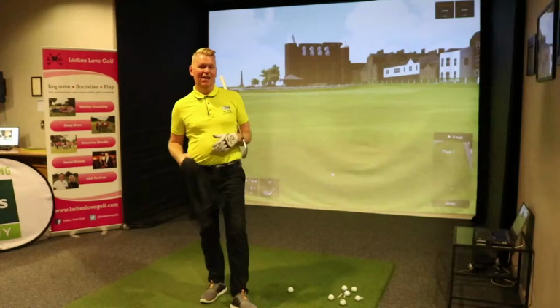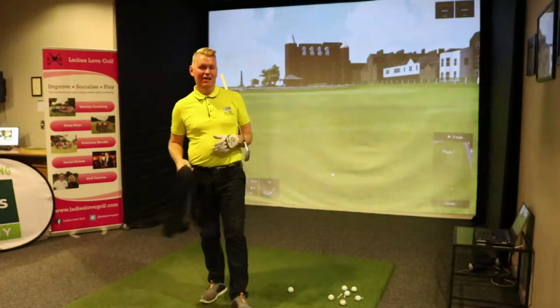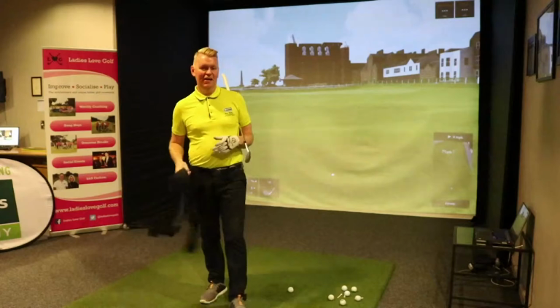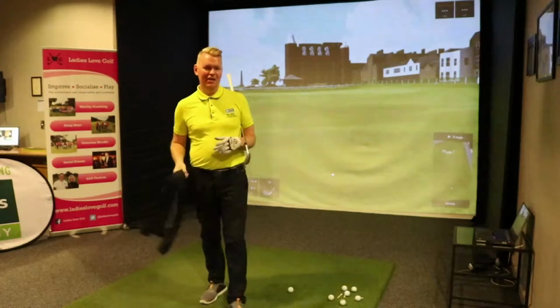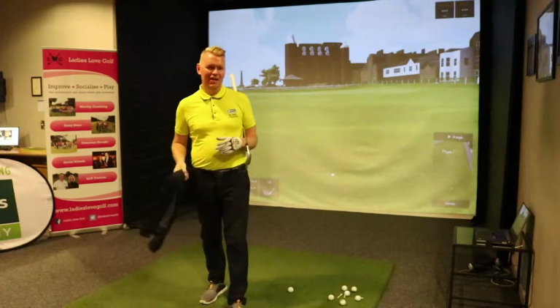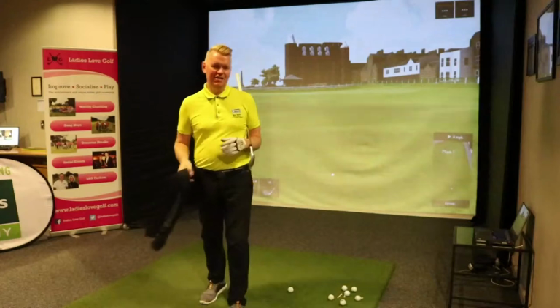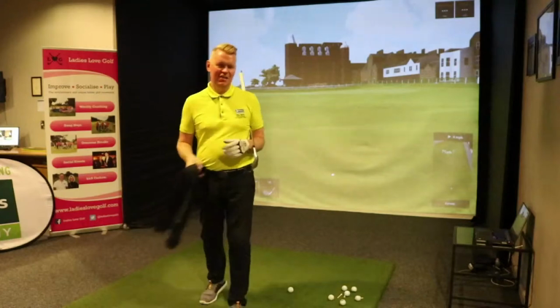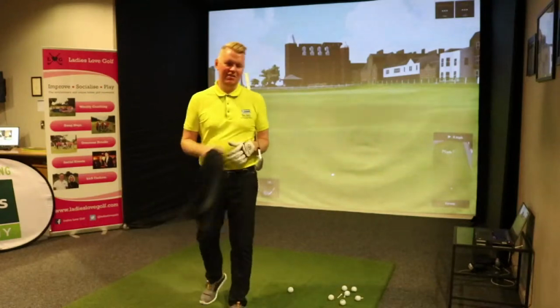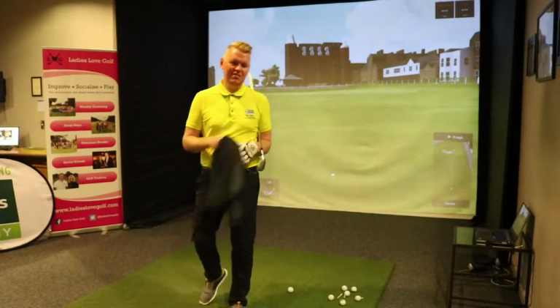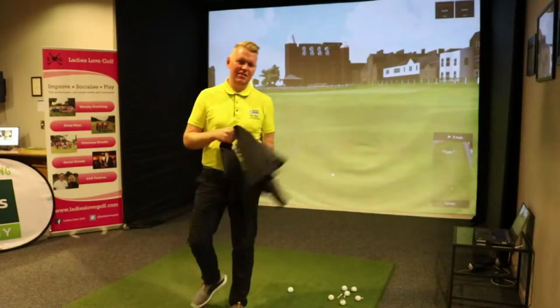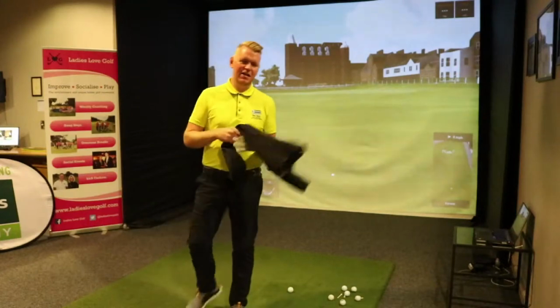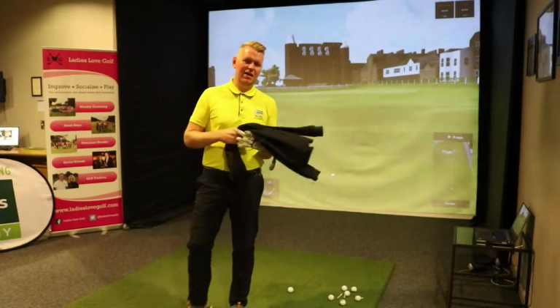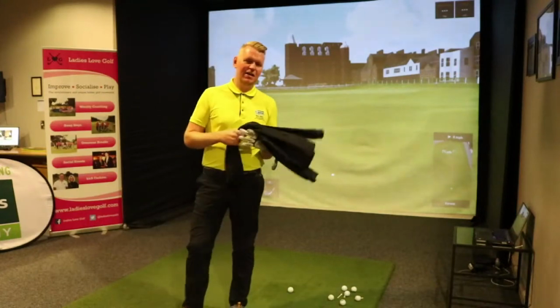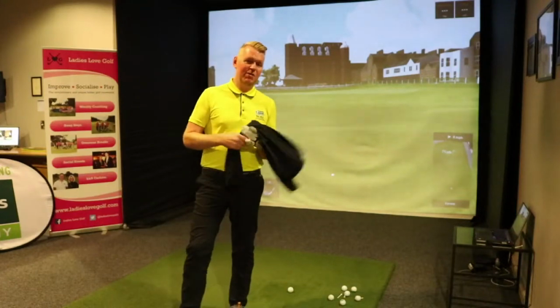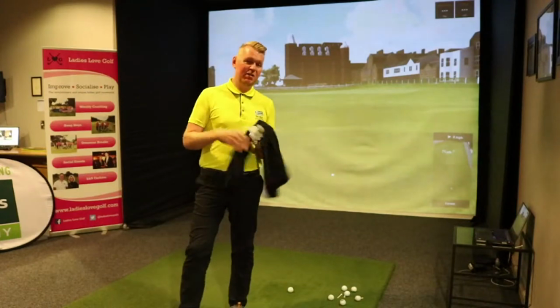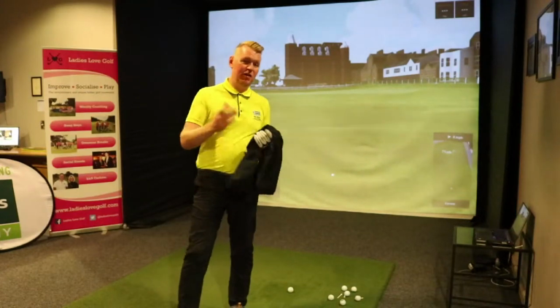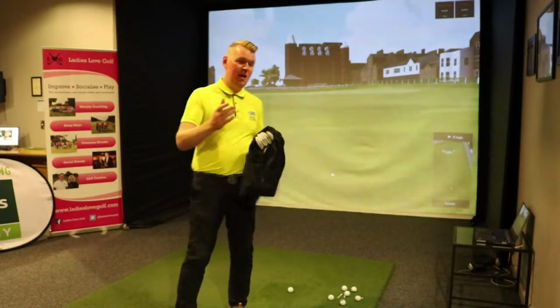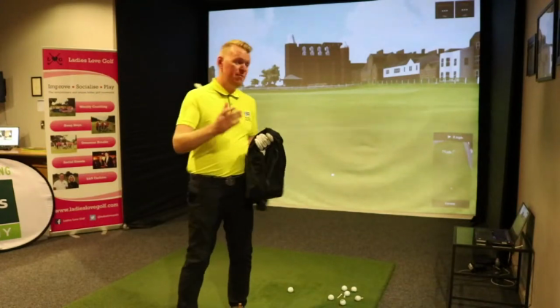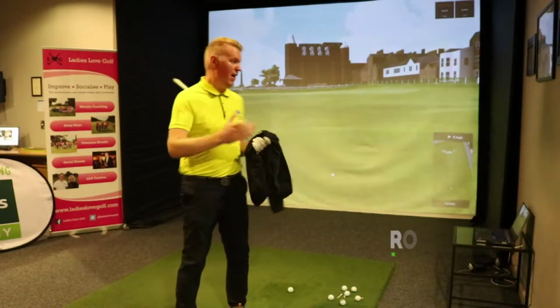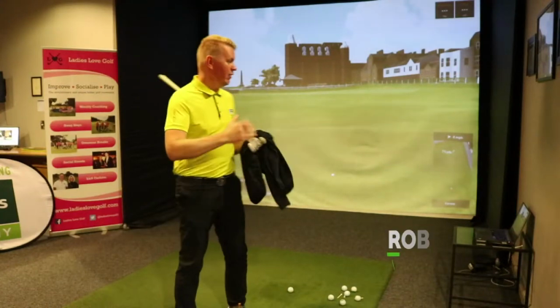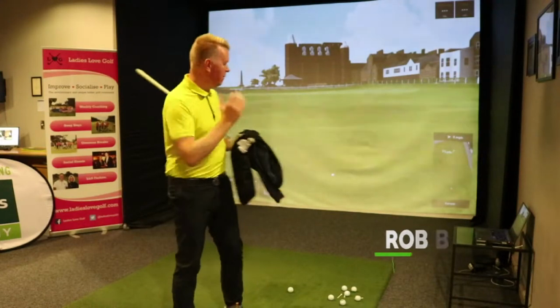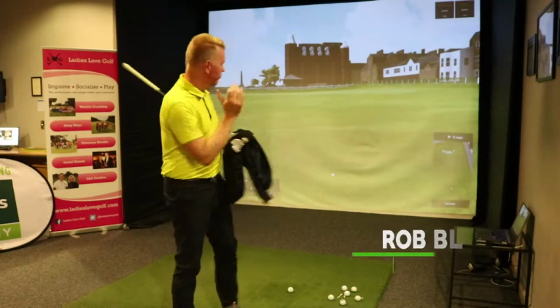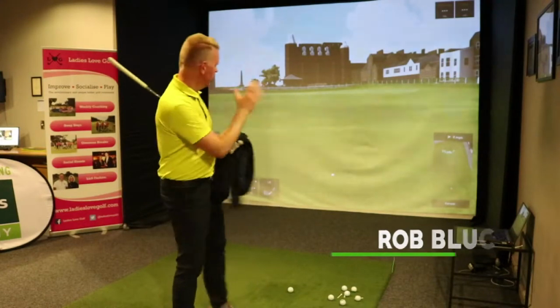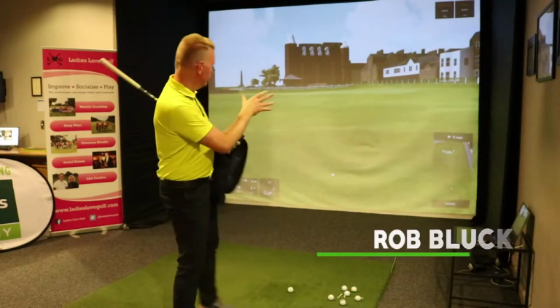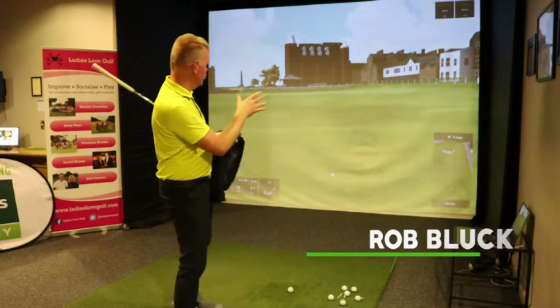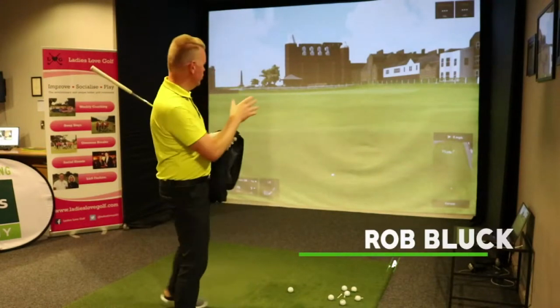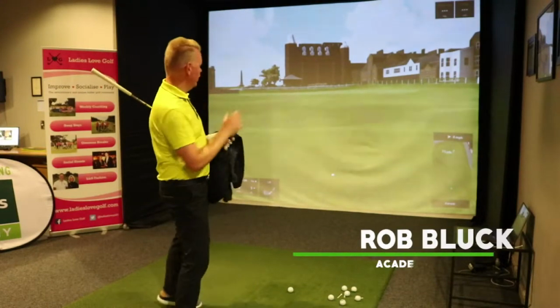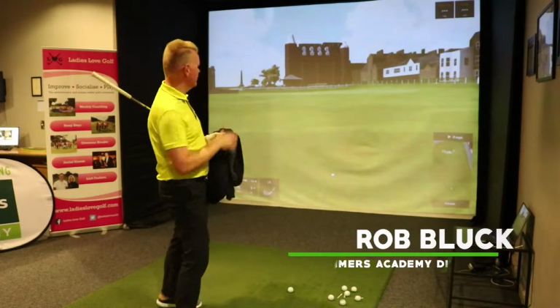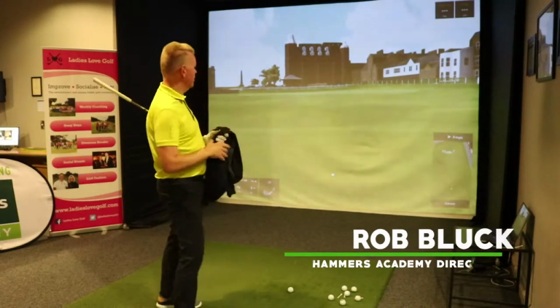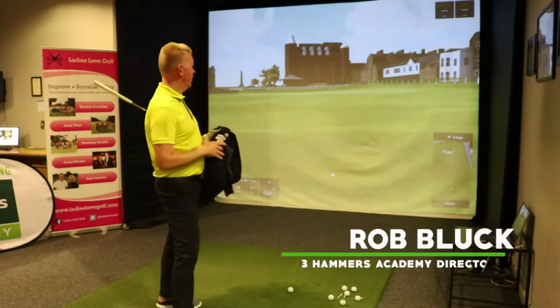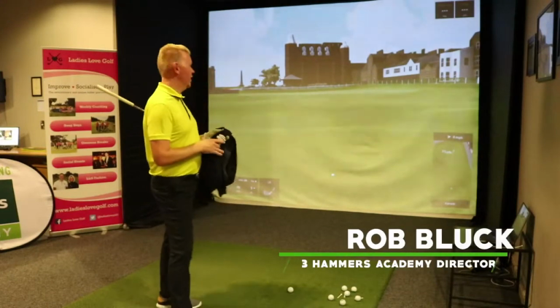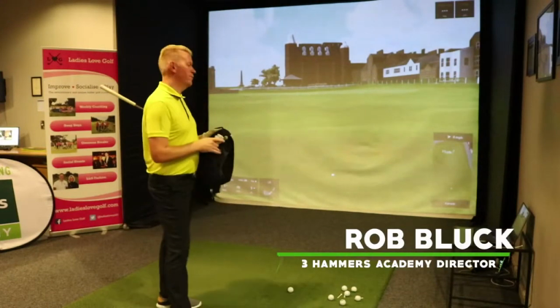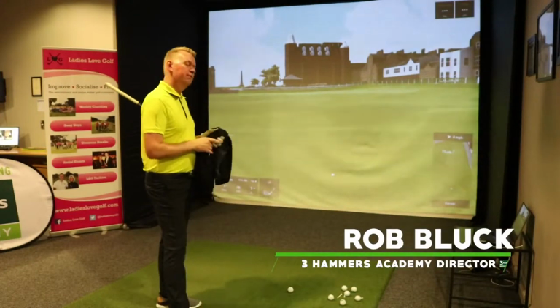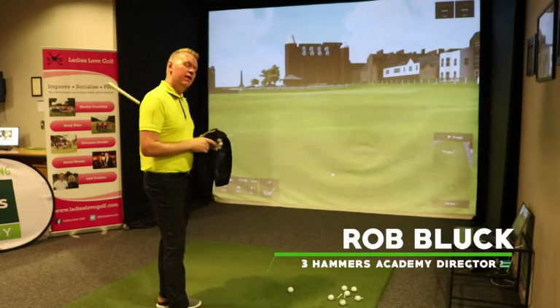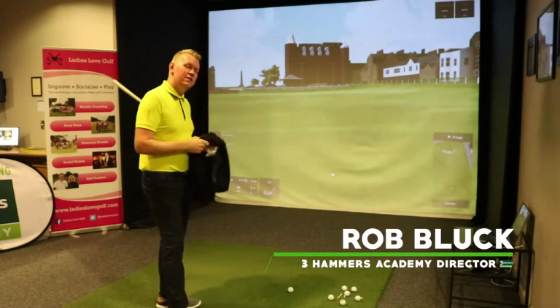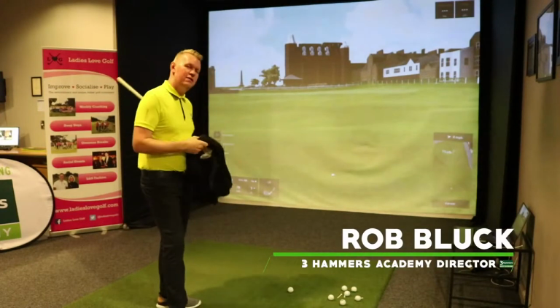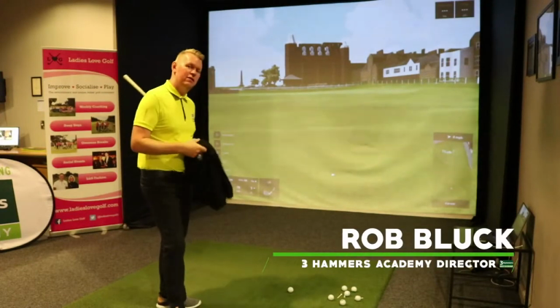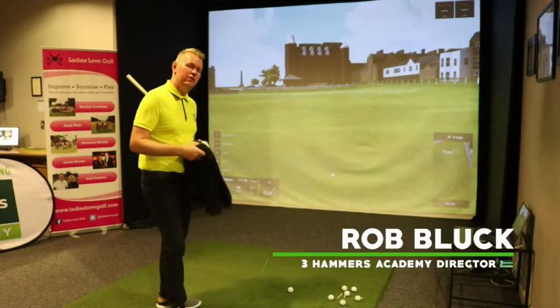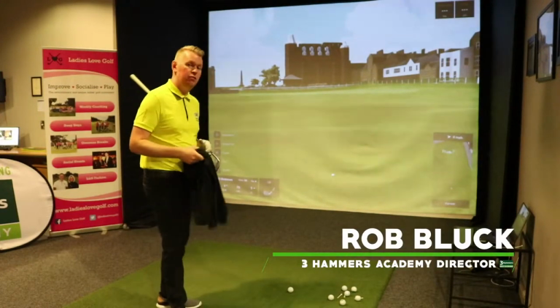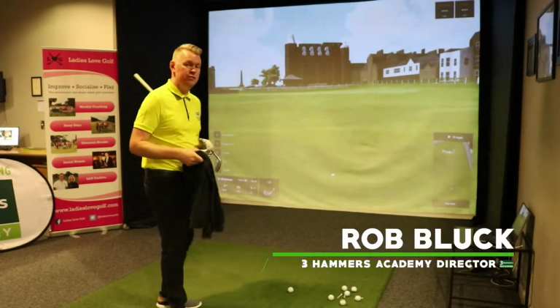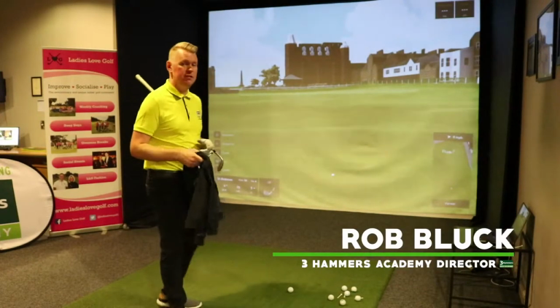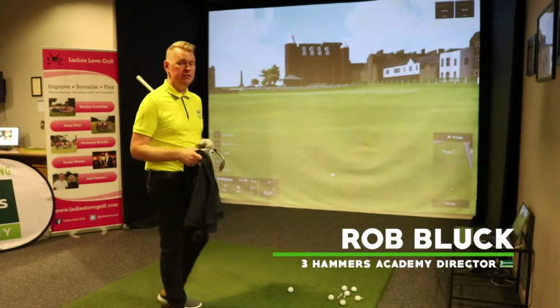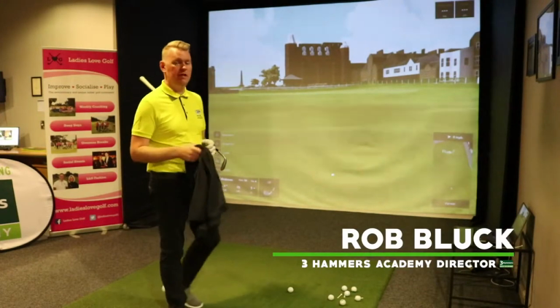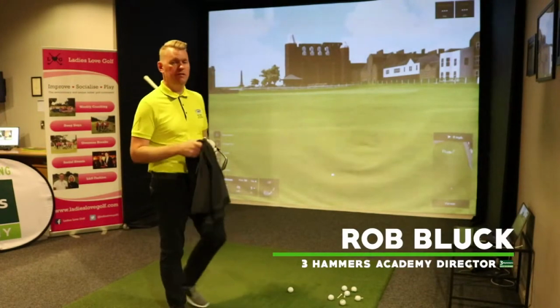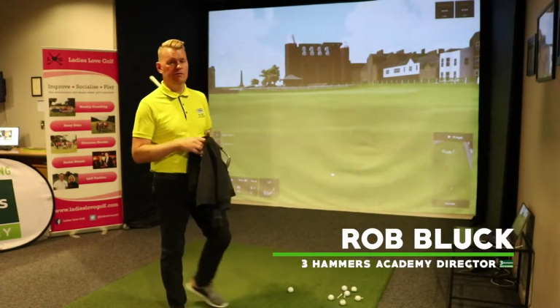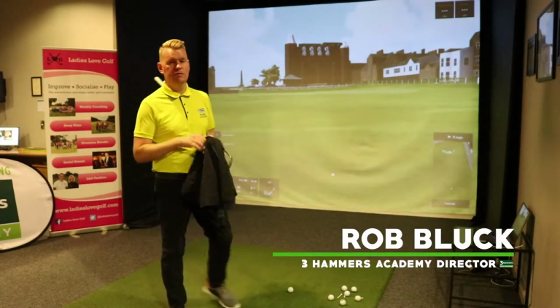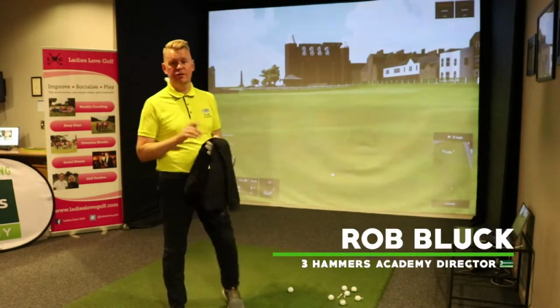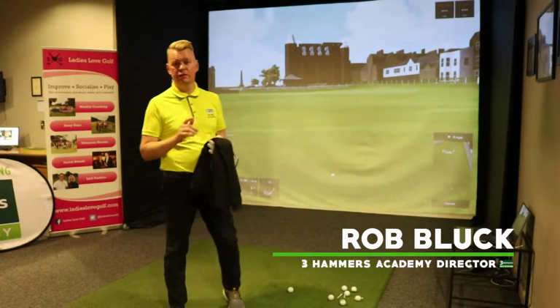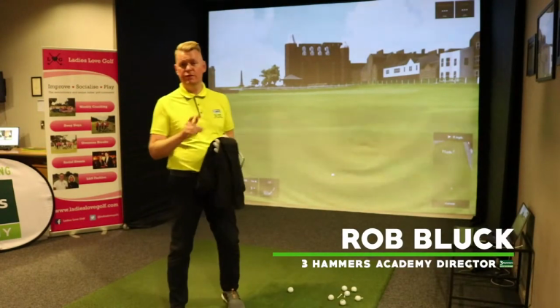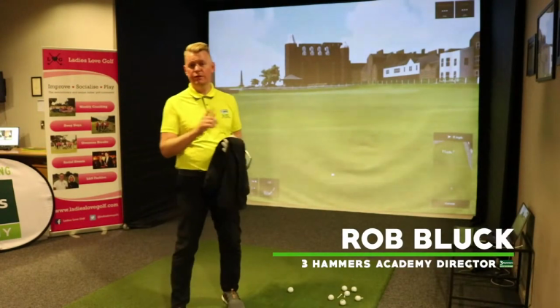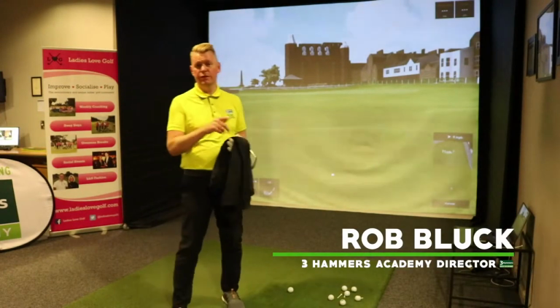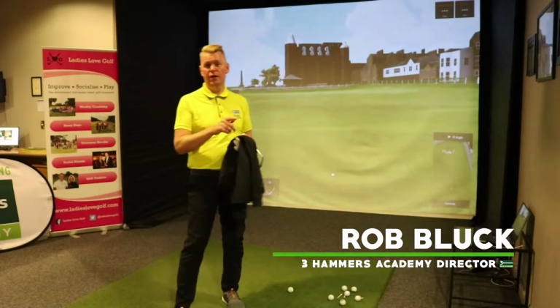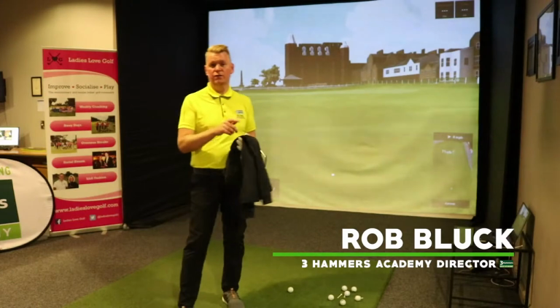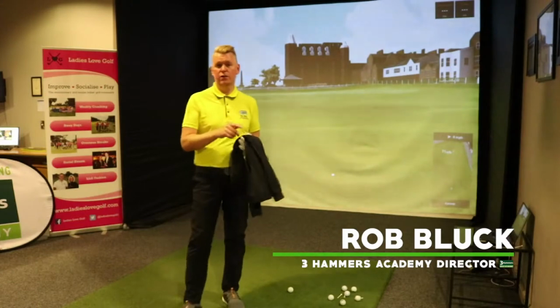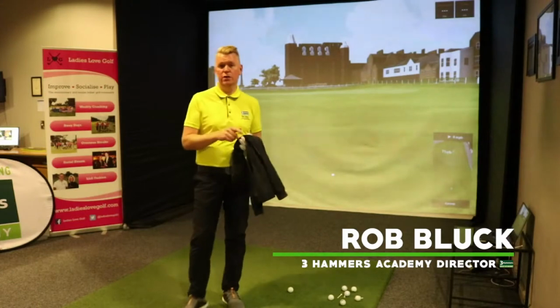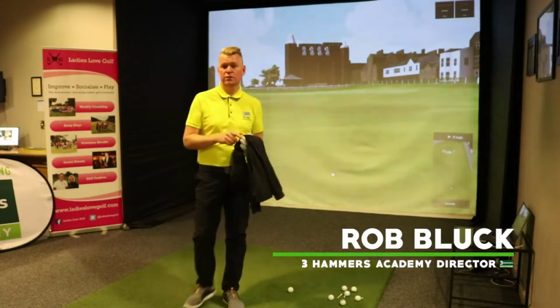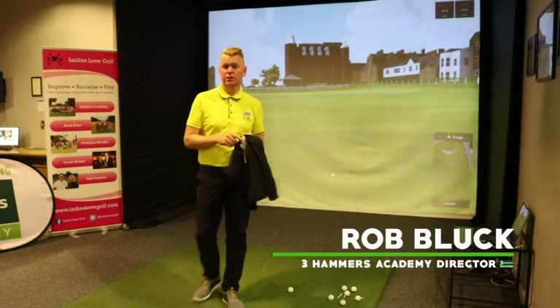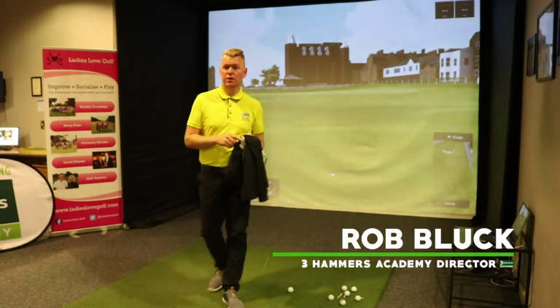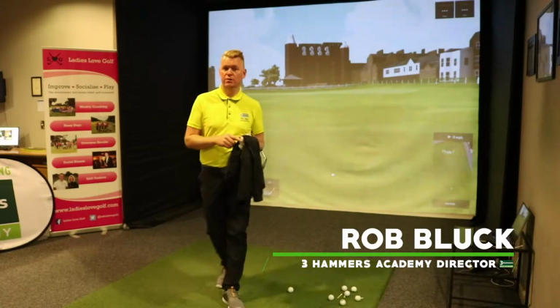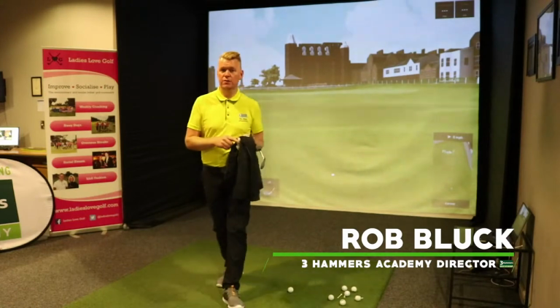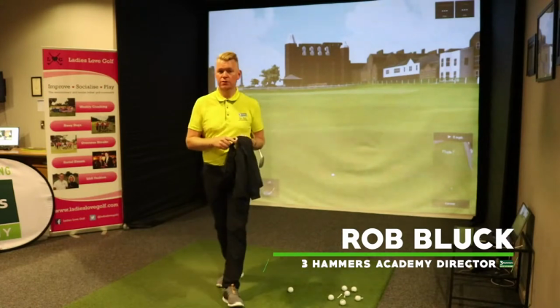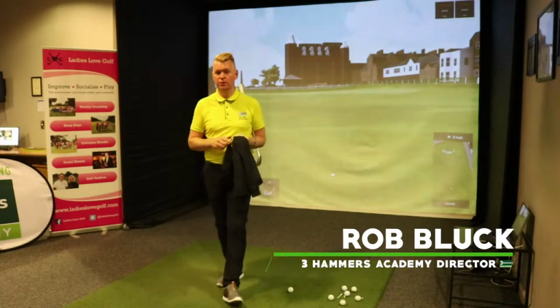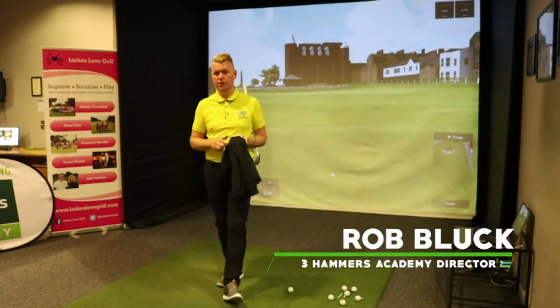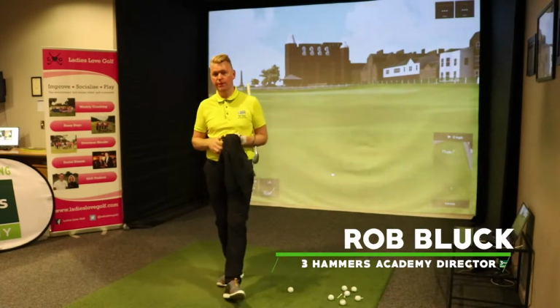Okay guys, girls, here I am now — approach shot time. 18th hole at St Andrews, 75 yards to go into the green.